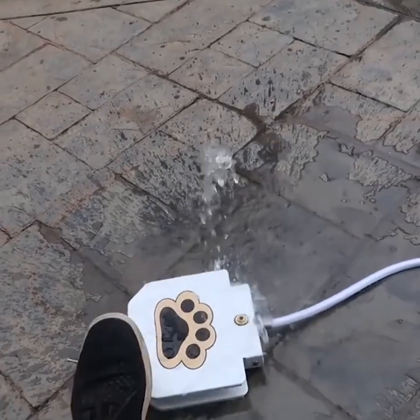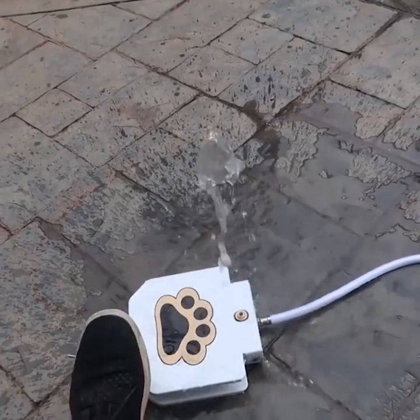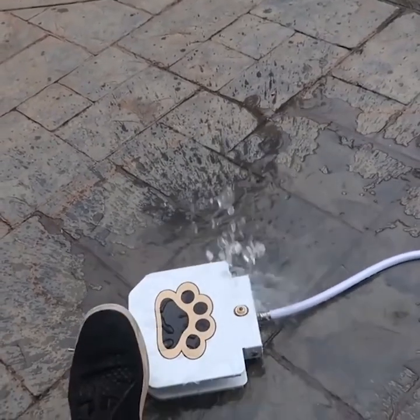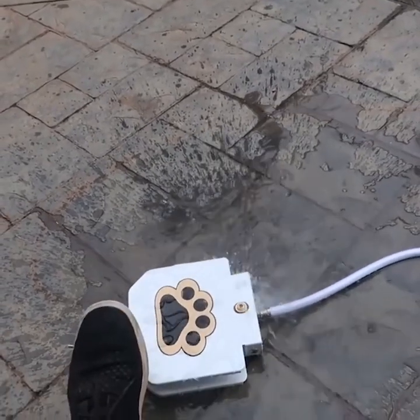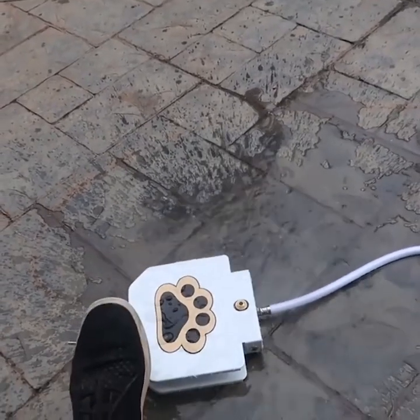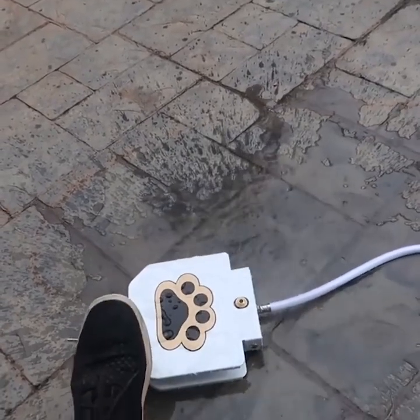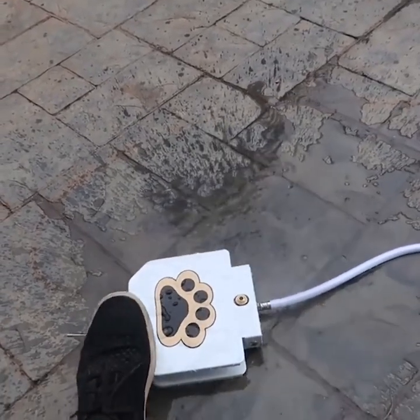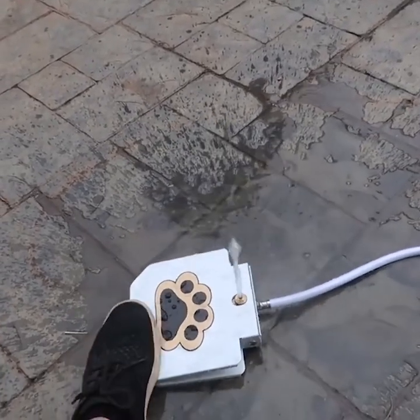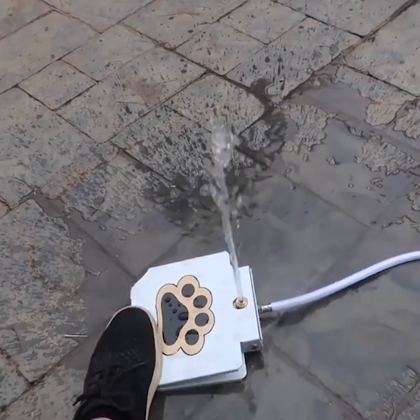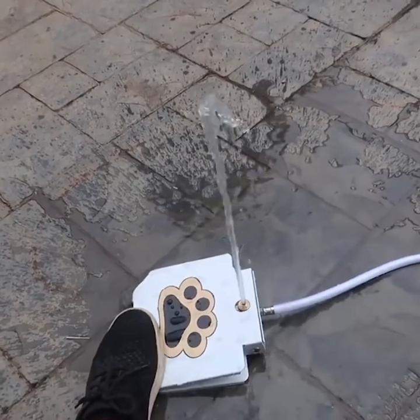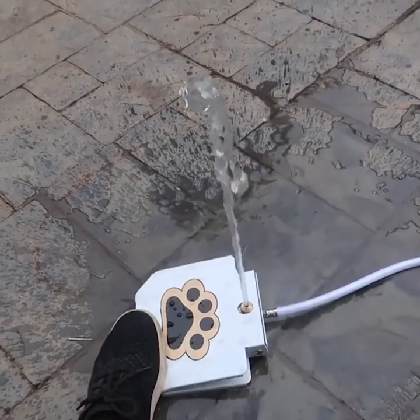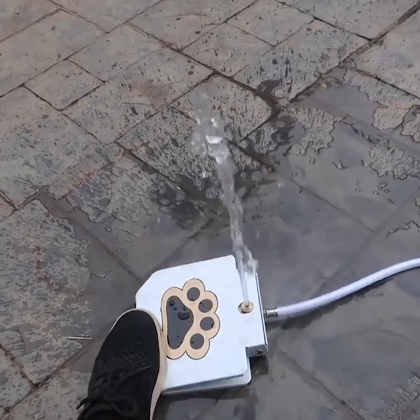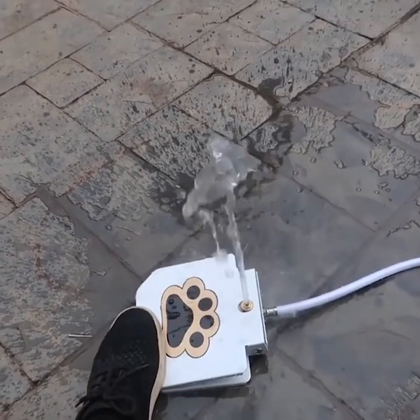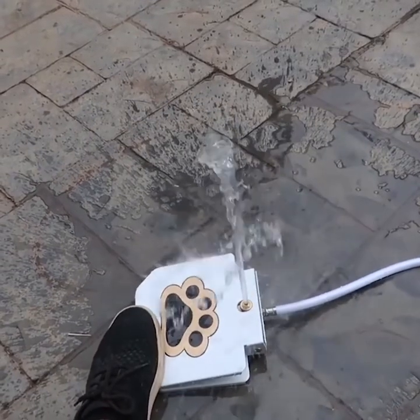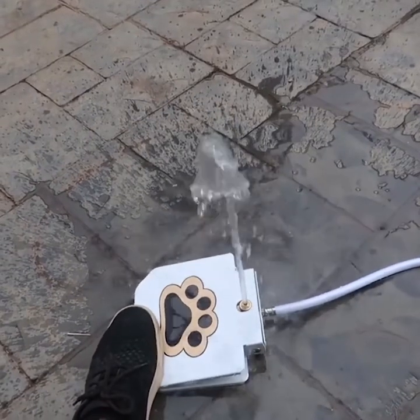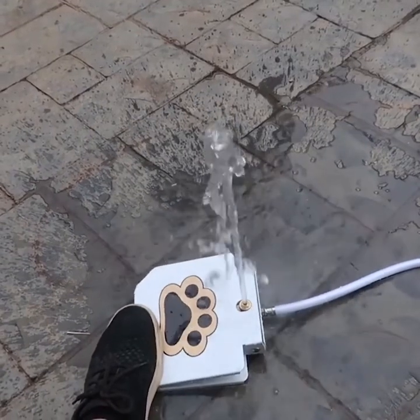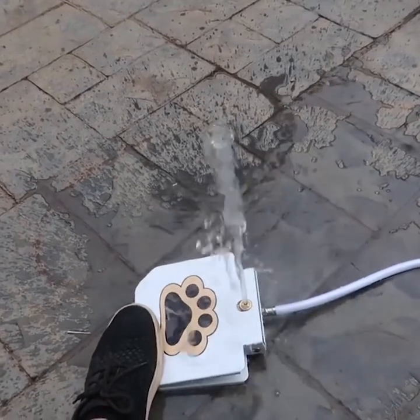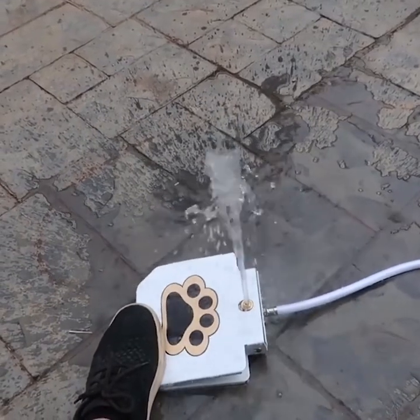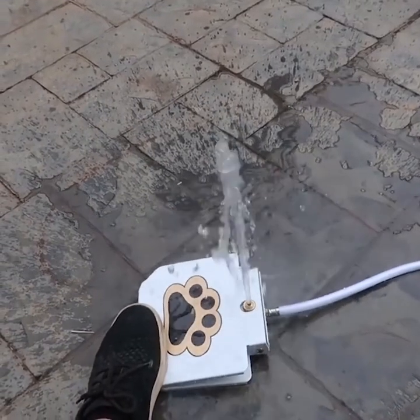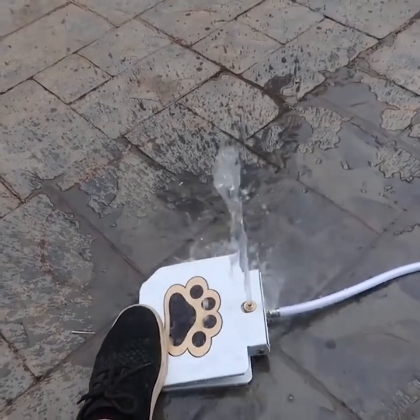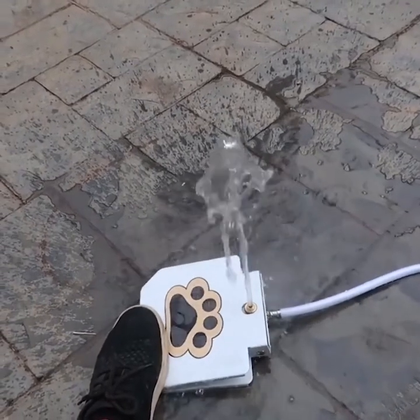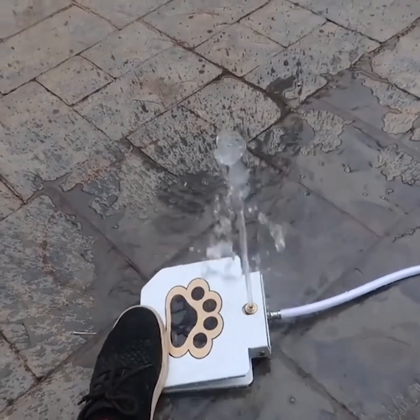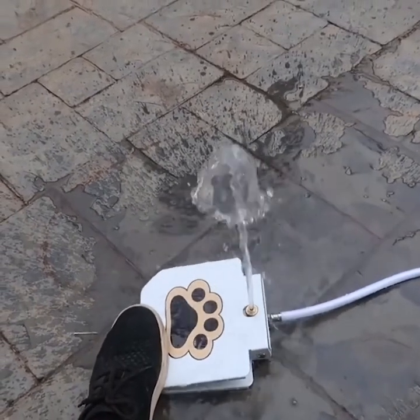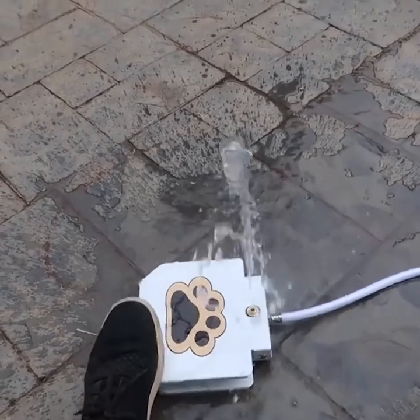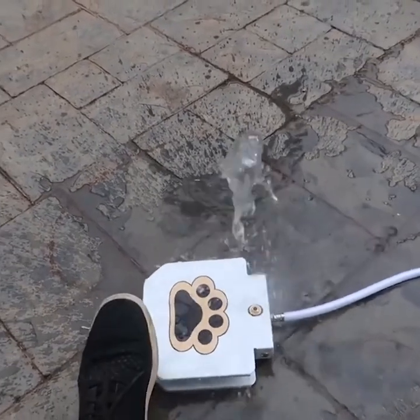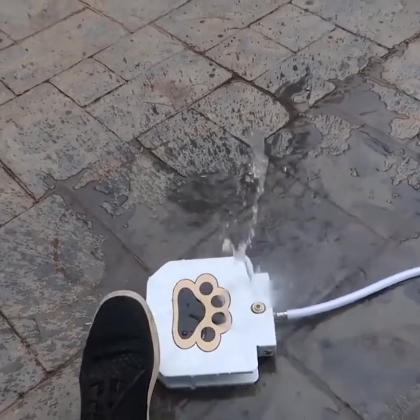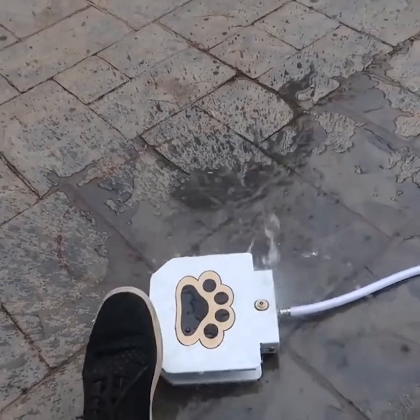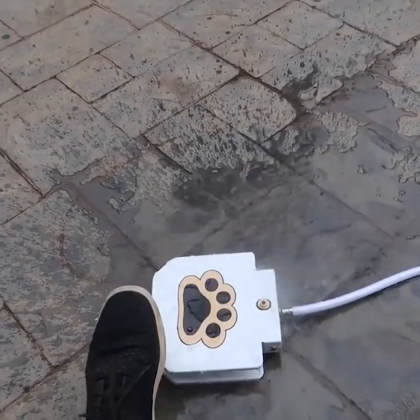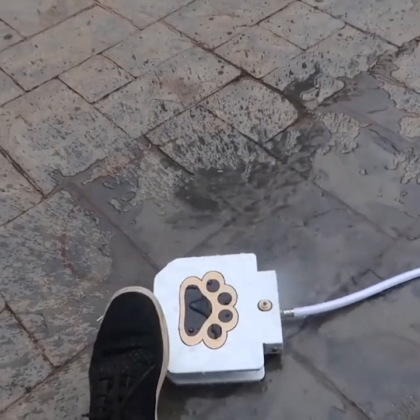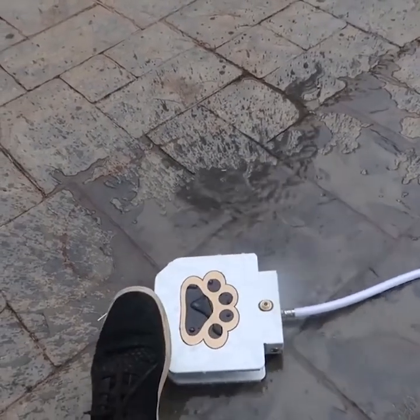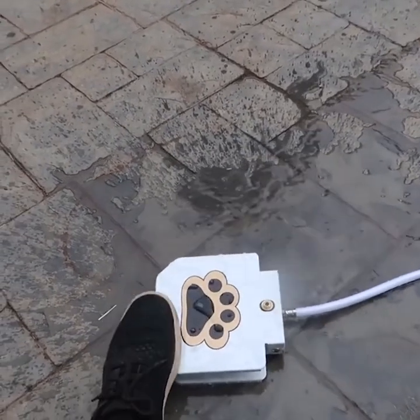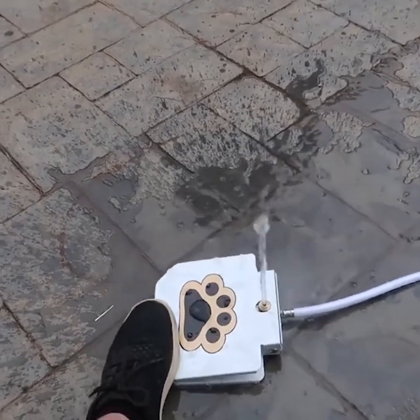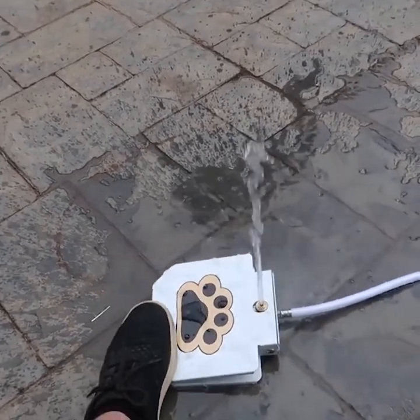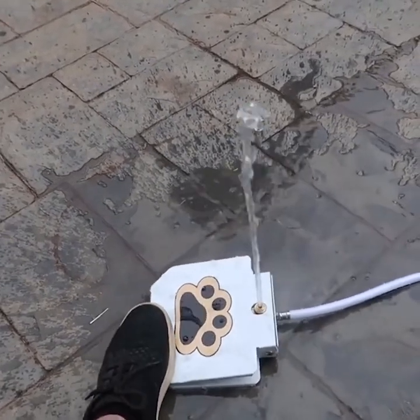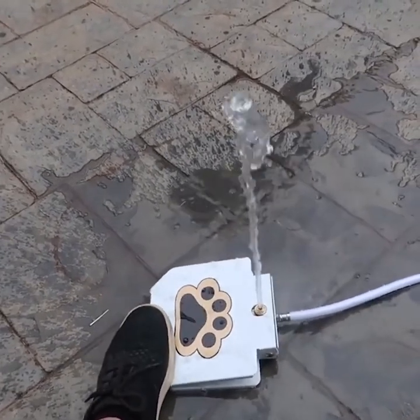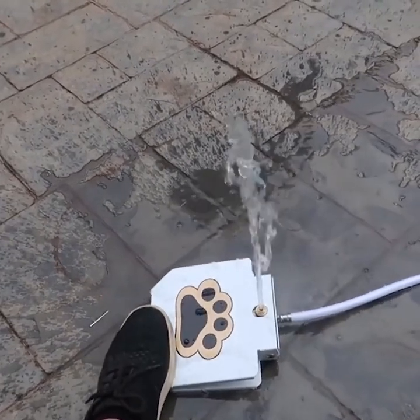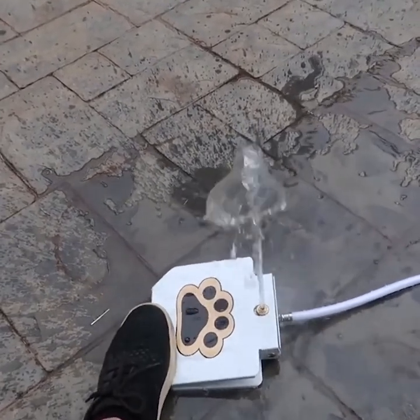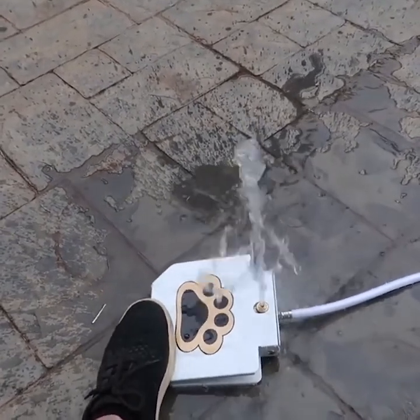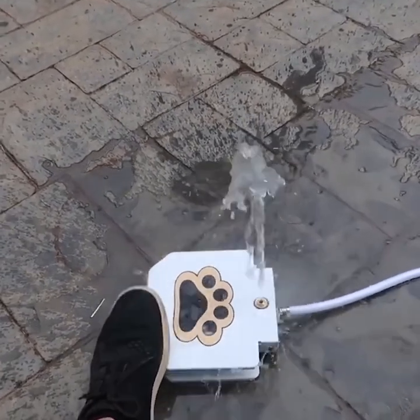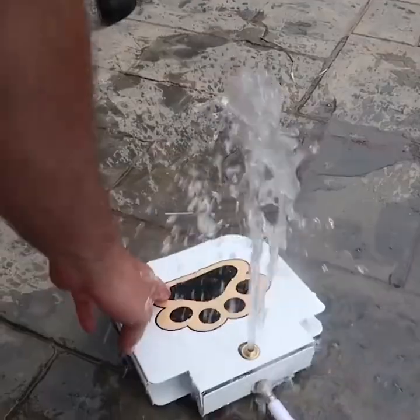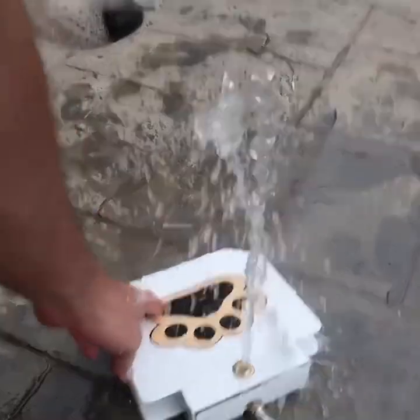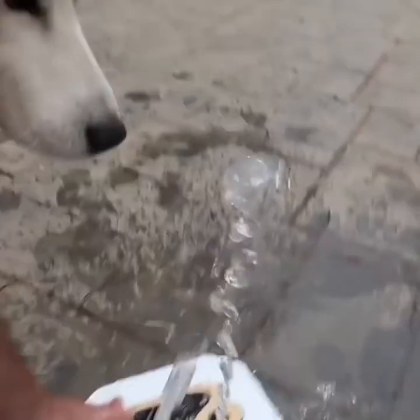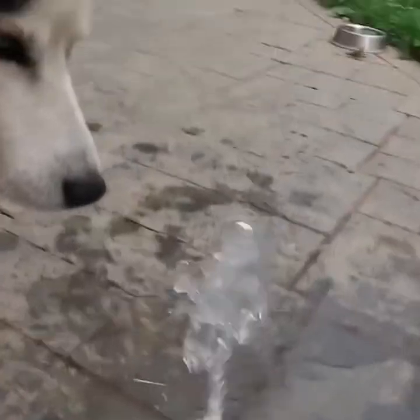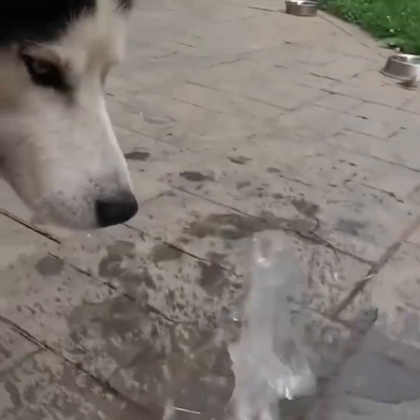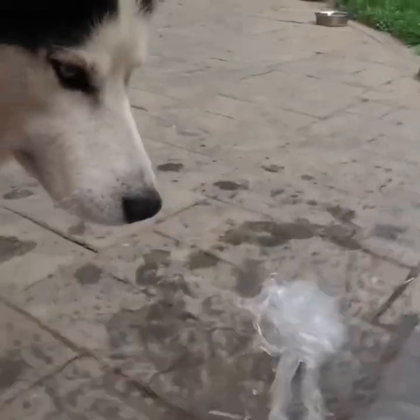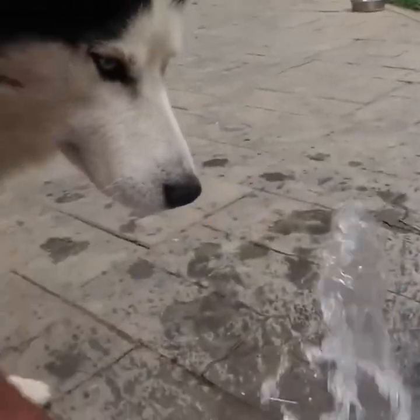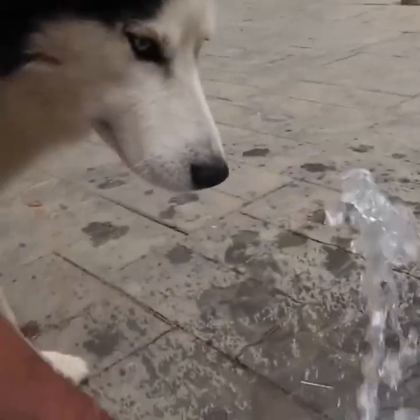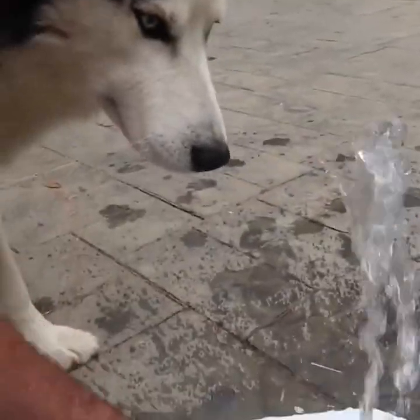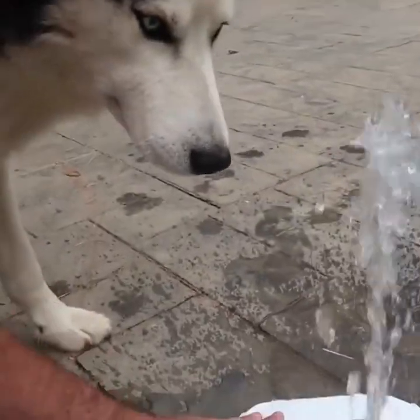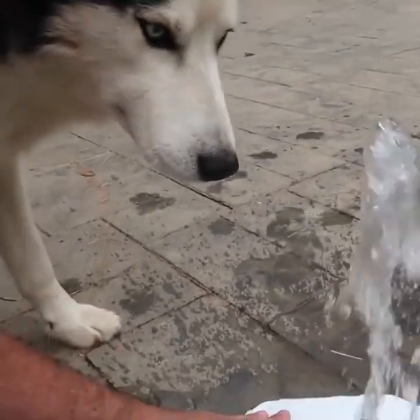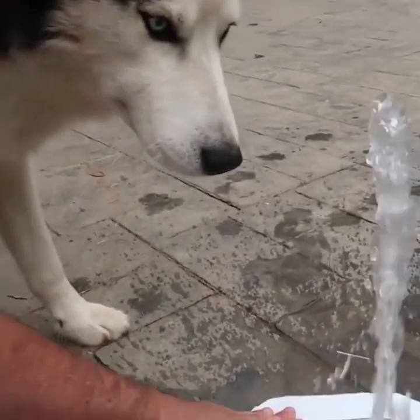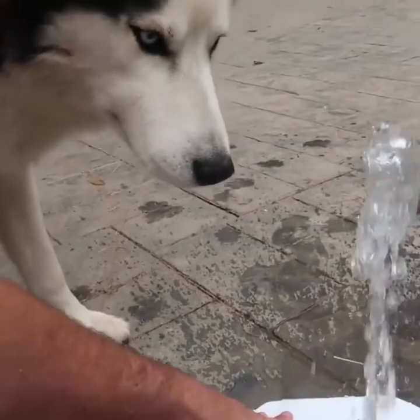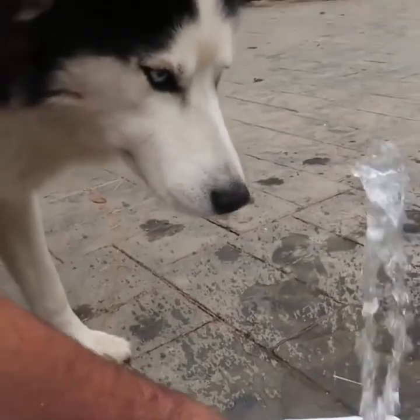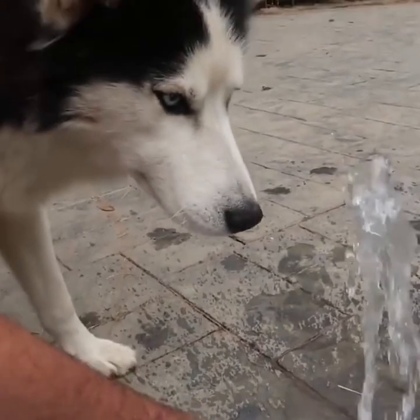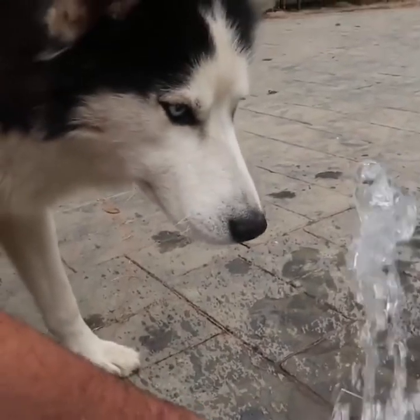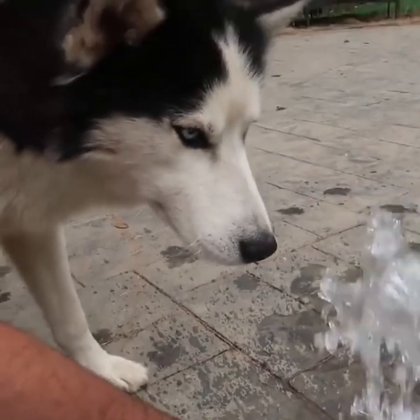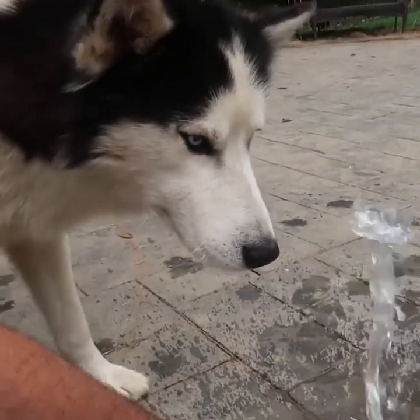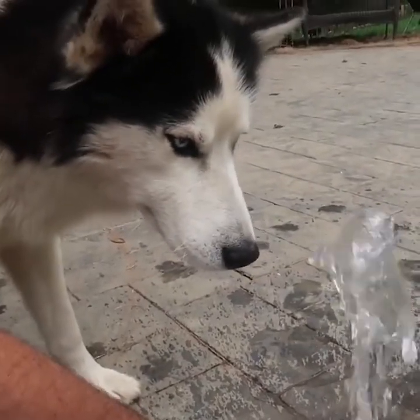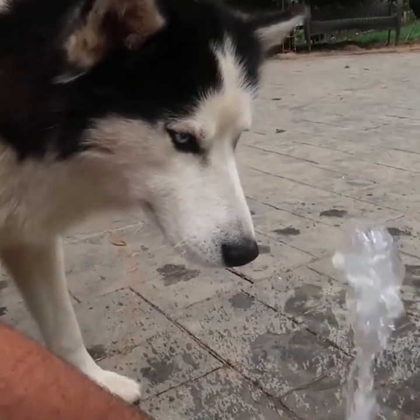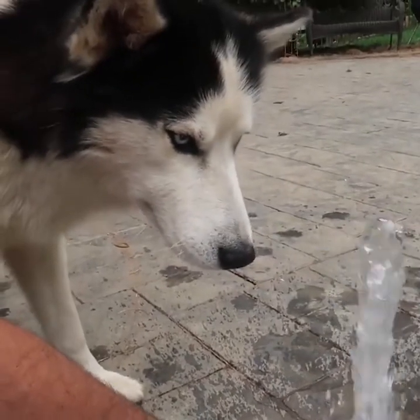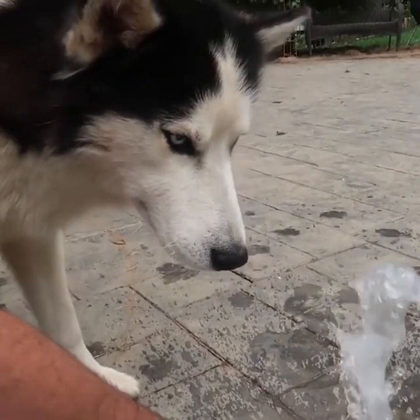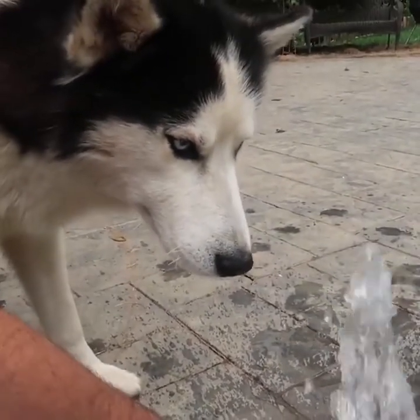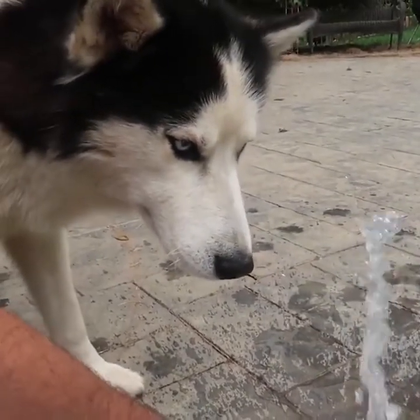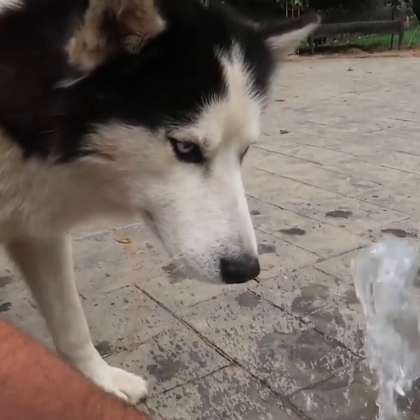Maybe I should turn off a little bit of water because it might be too much. I'm gonna hold it. Let's see if he drinks it.